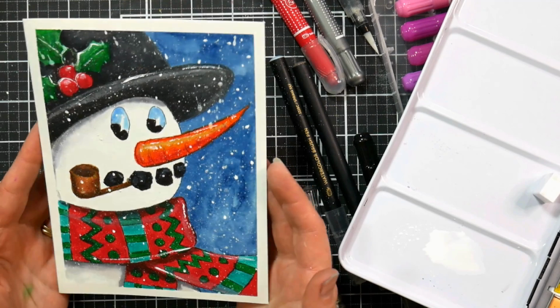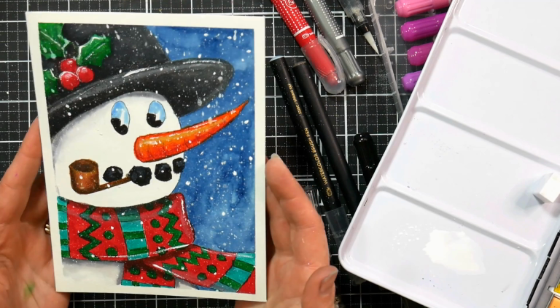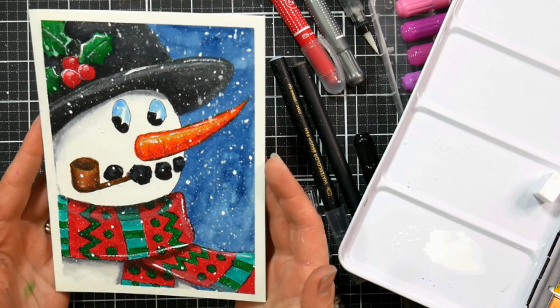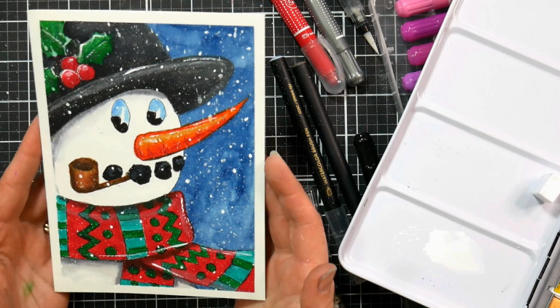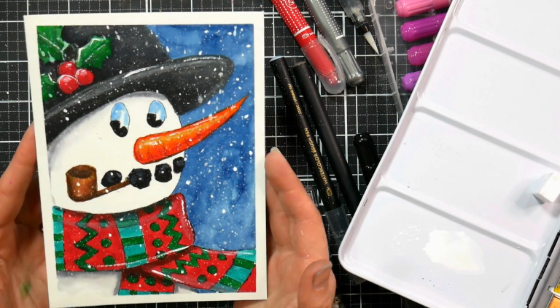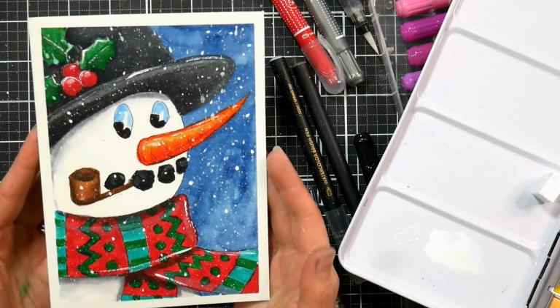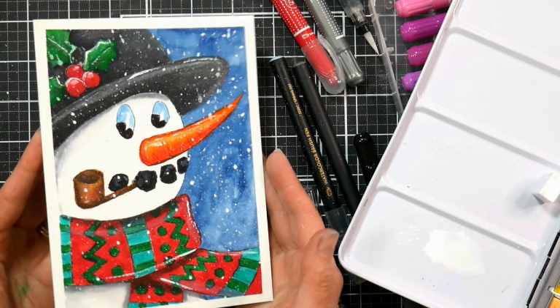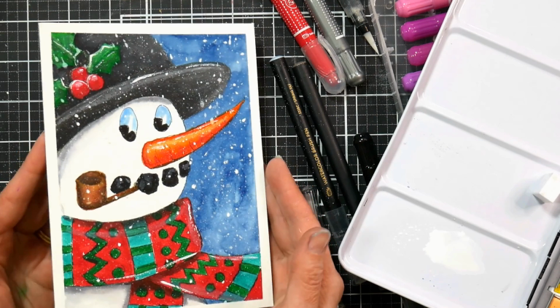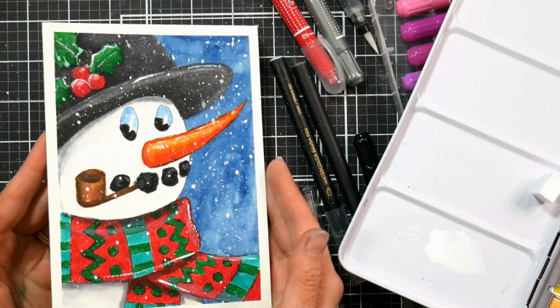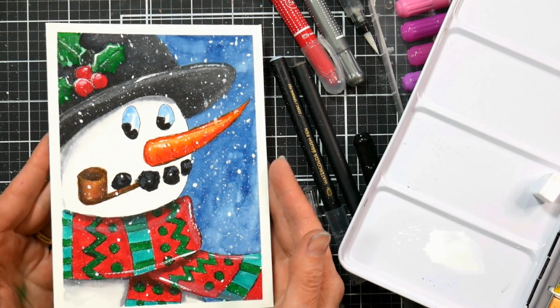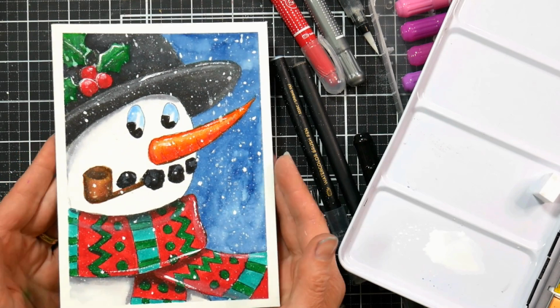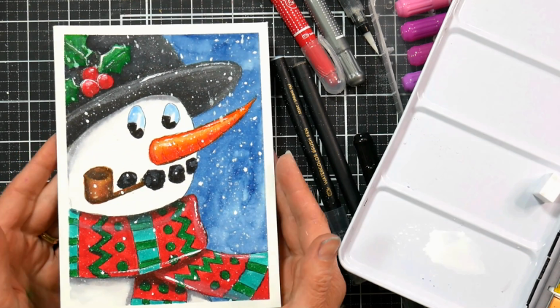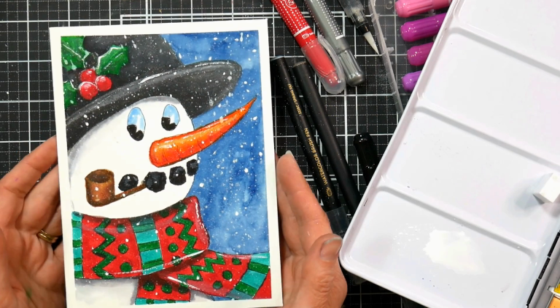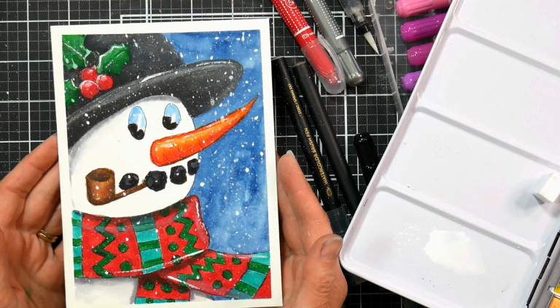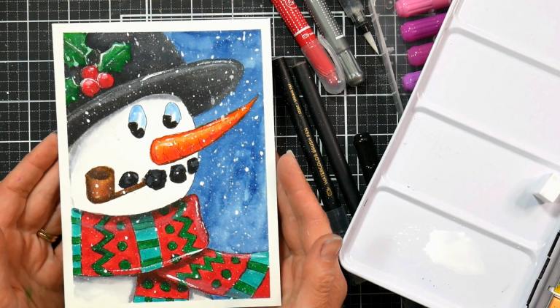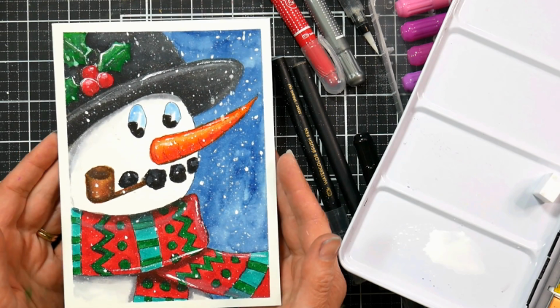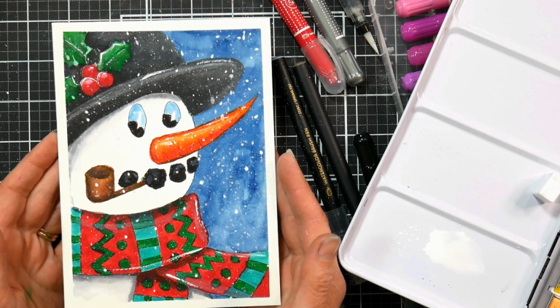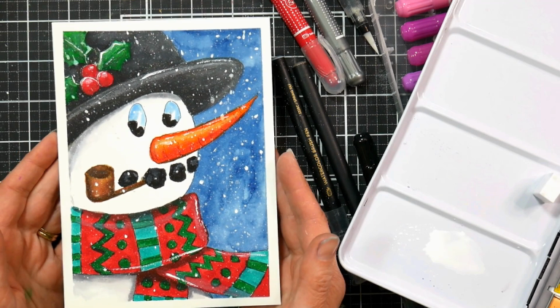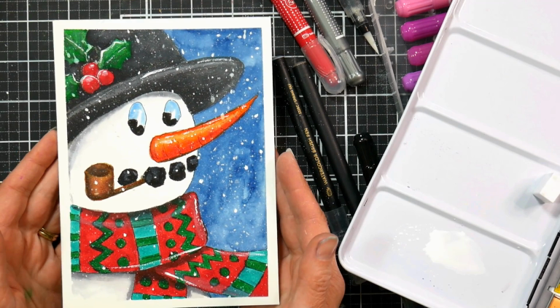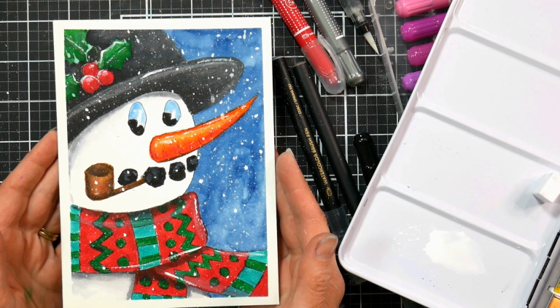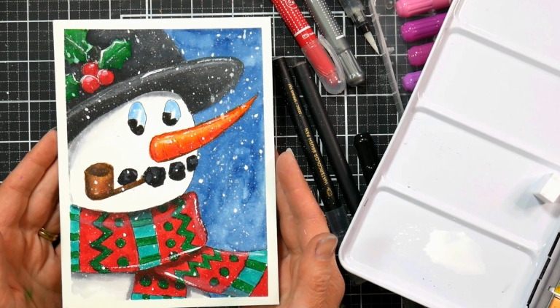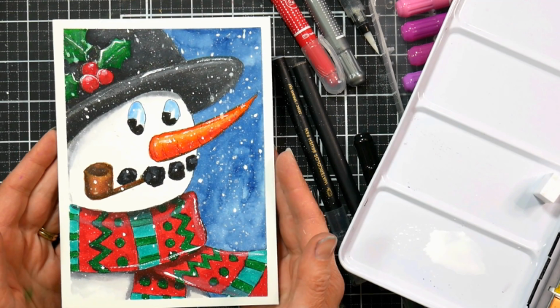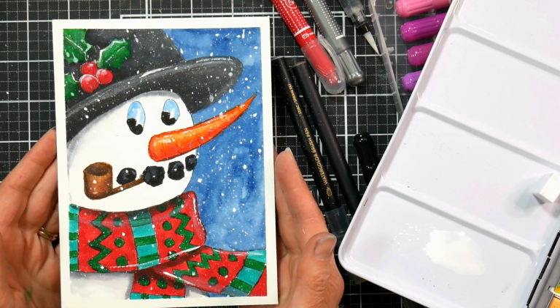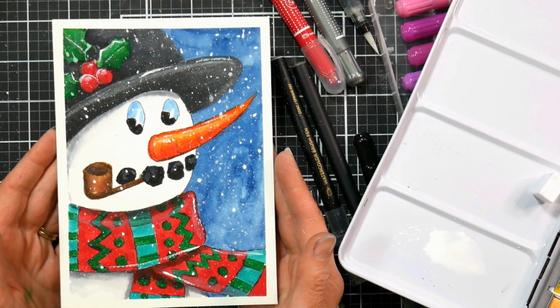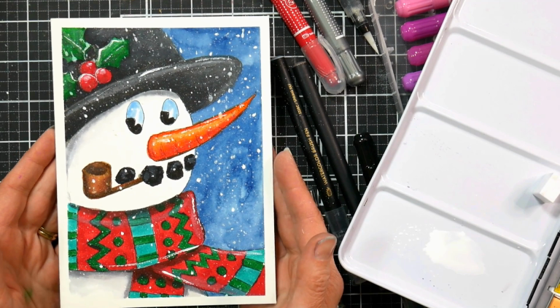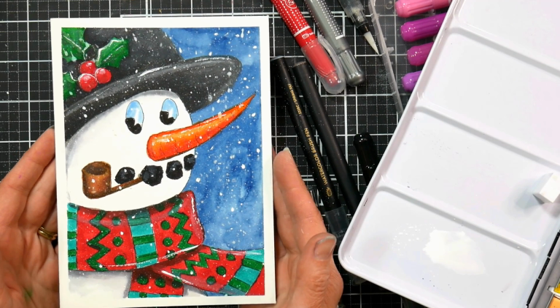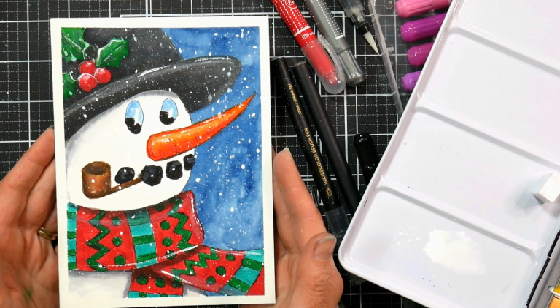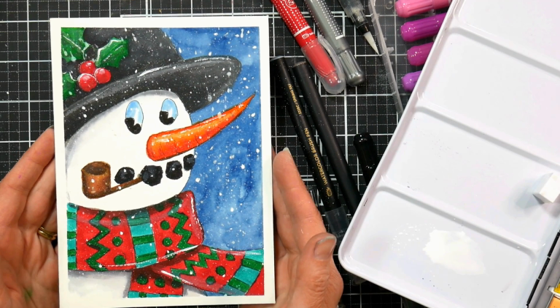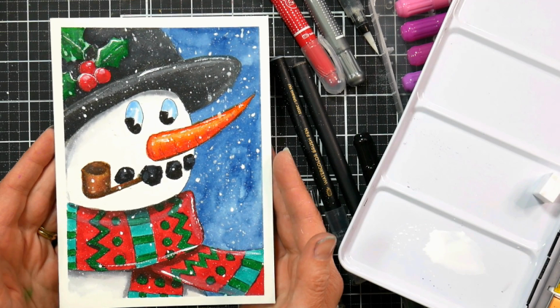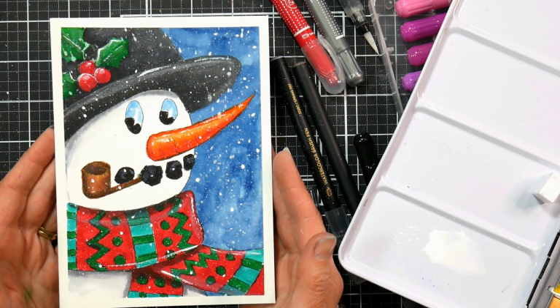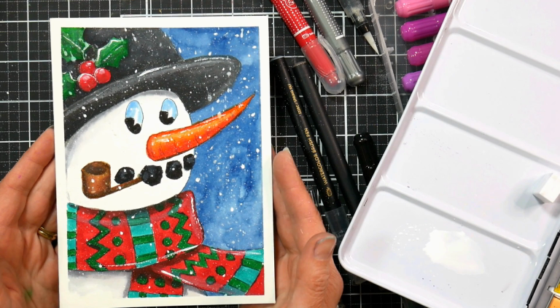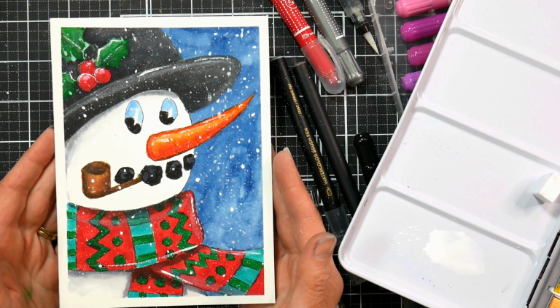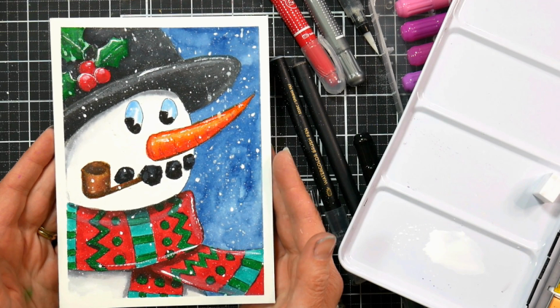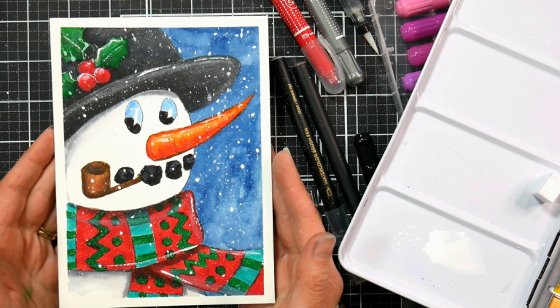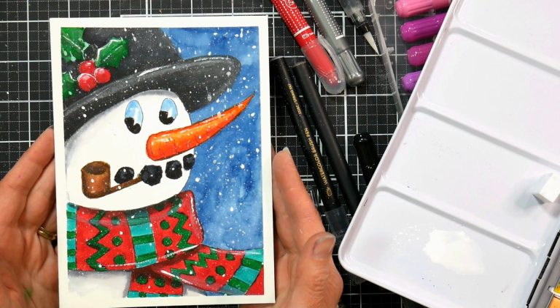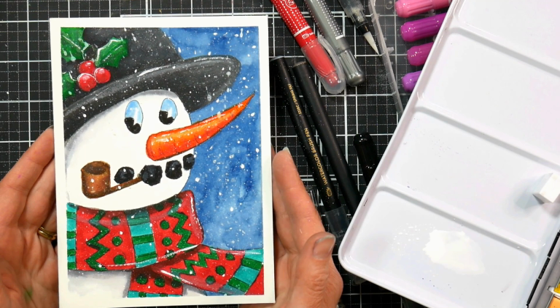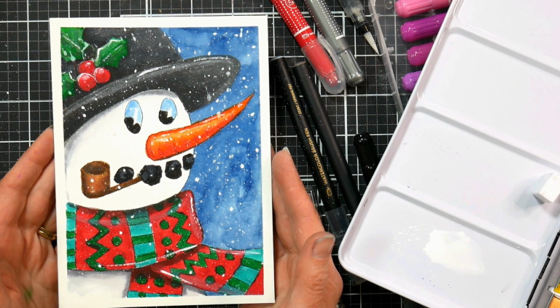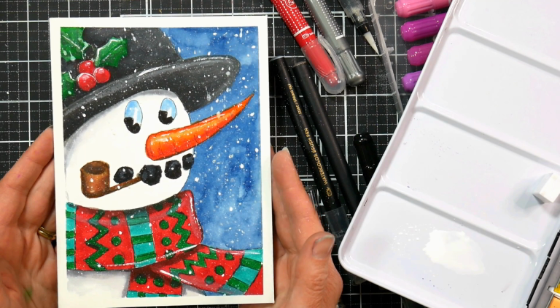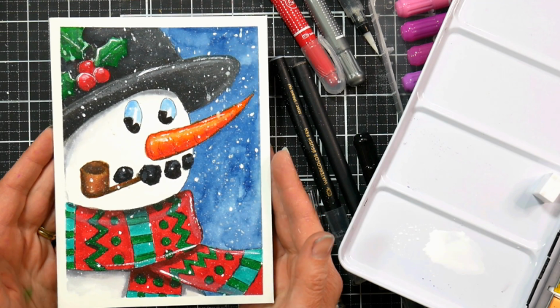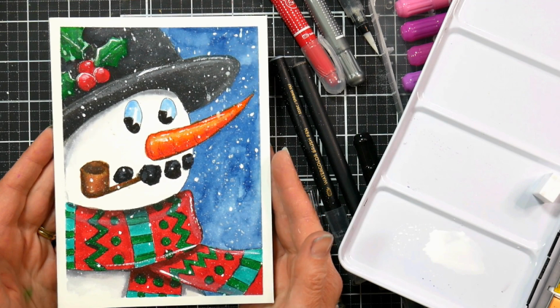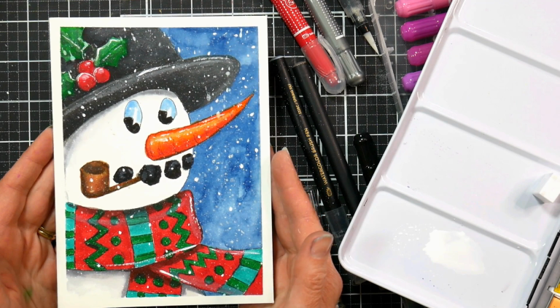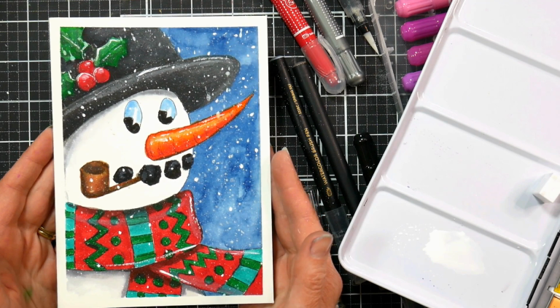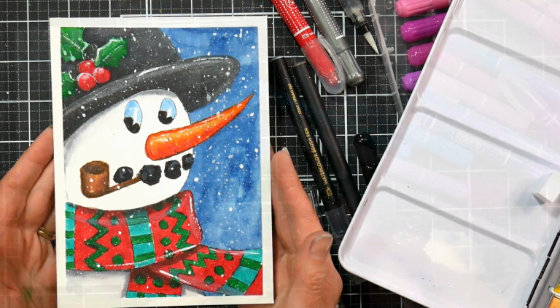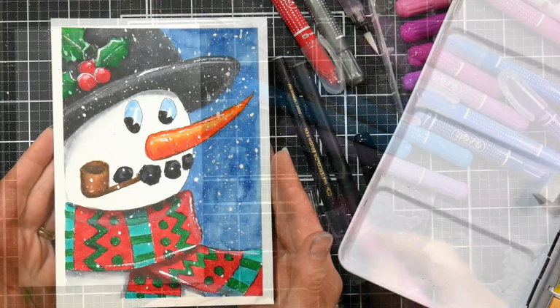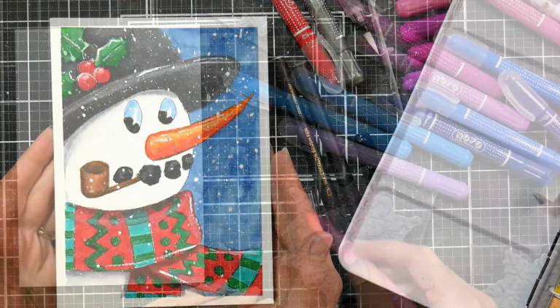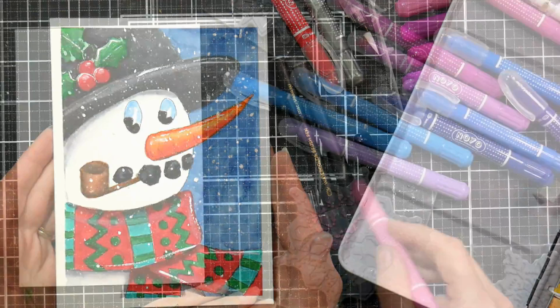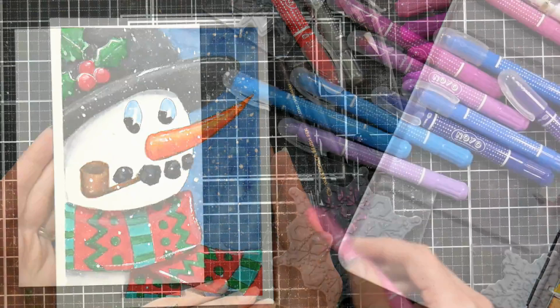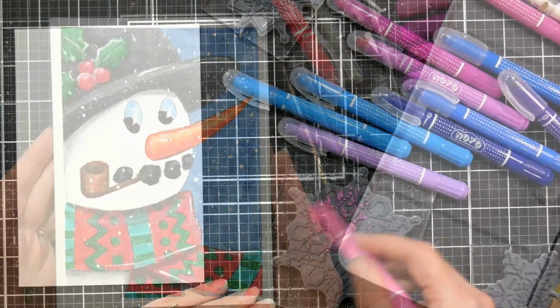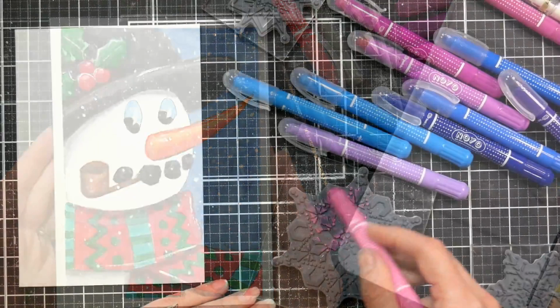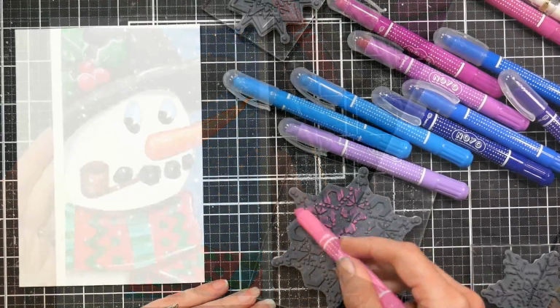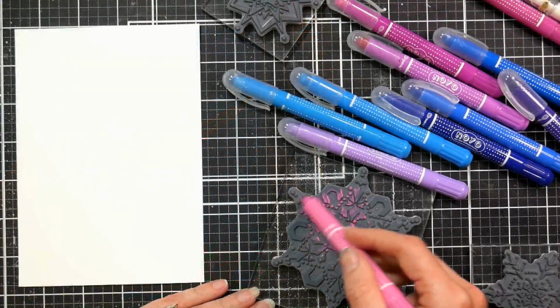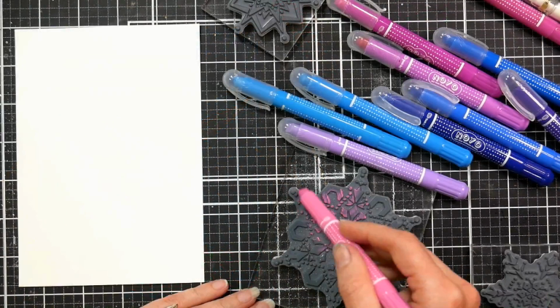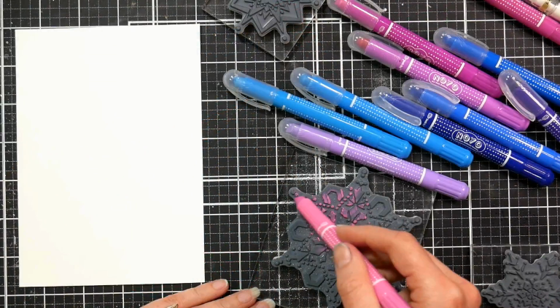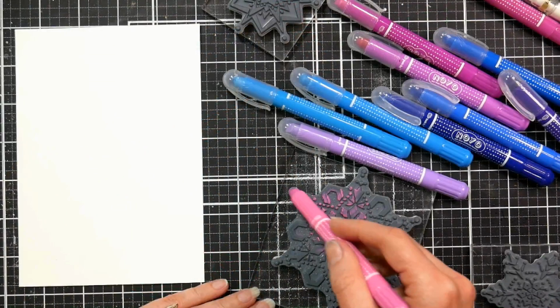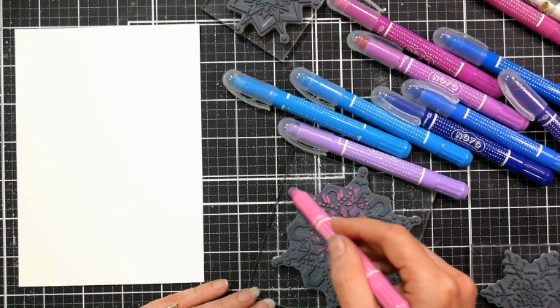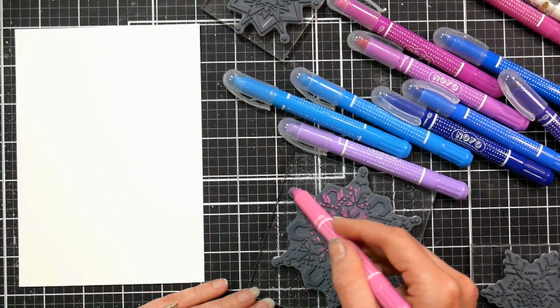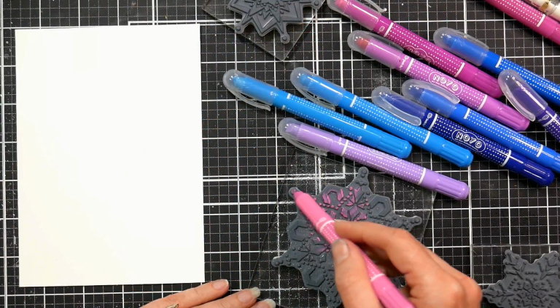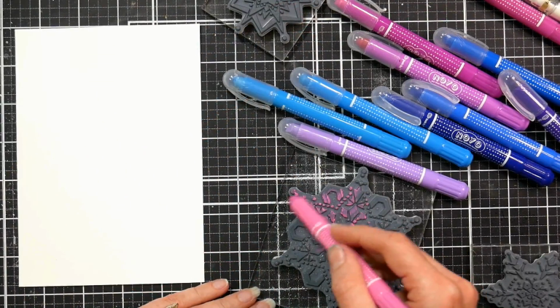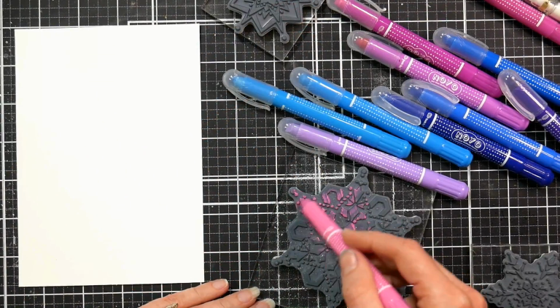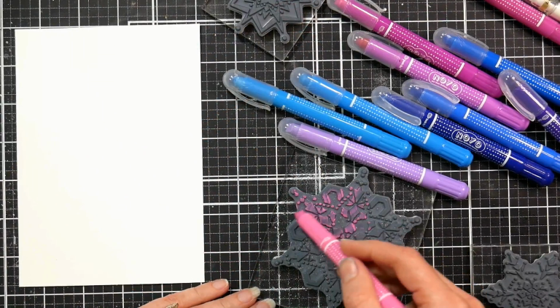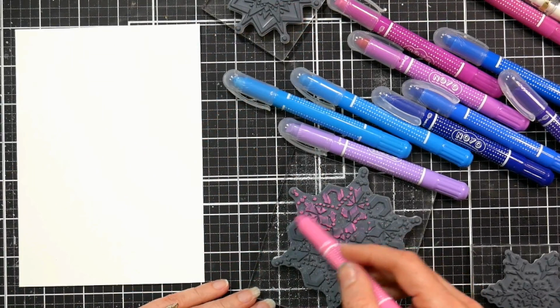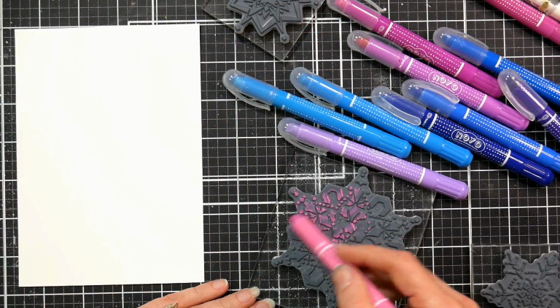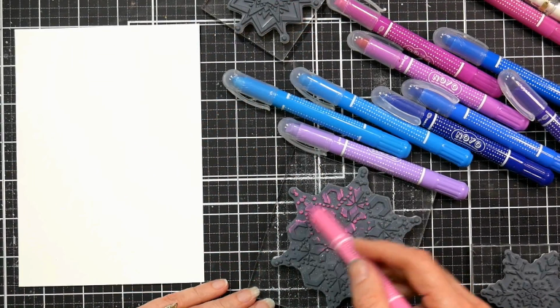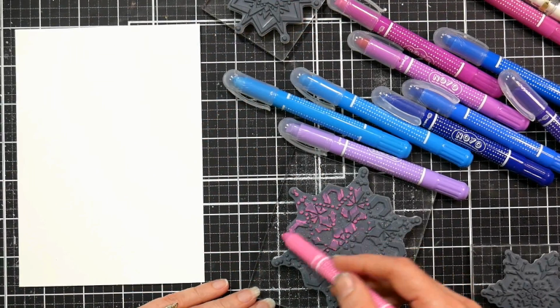That white frame really sets it off, so take those extra couple minutes and tape down your image for a beautiful effect.